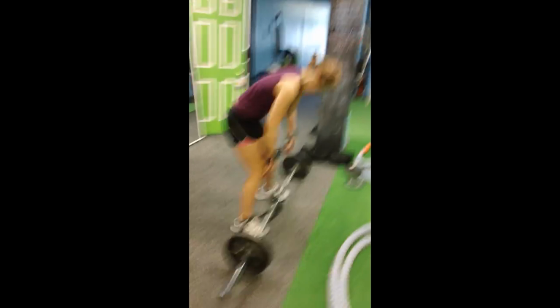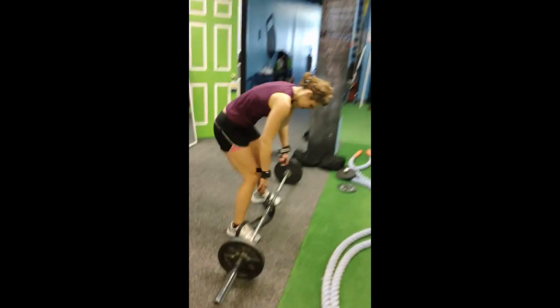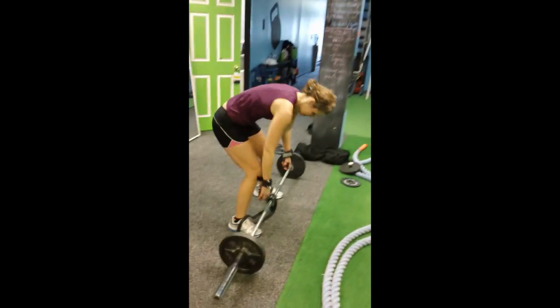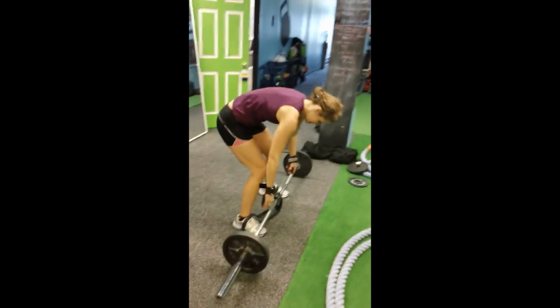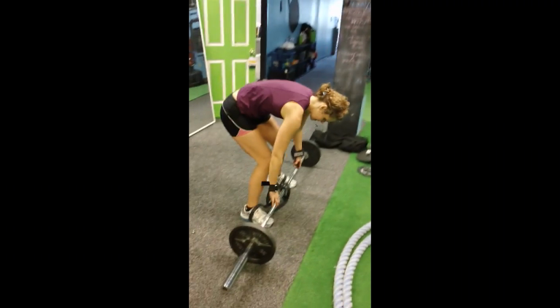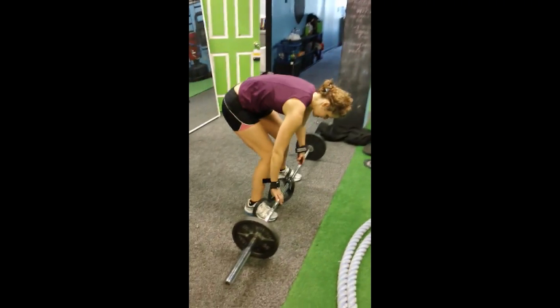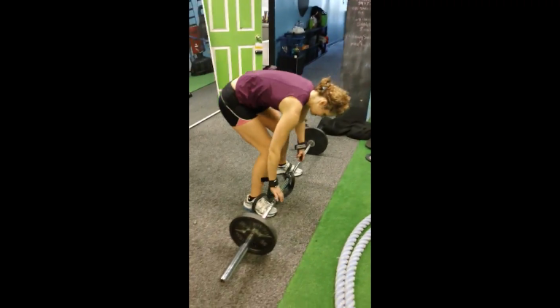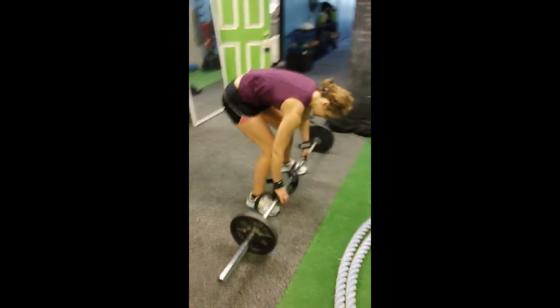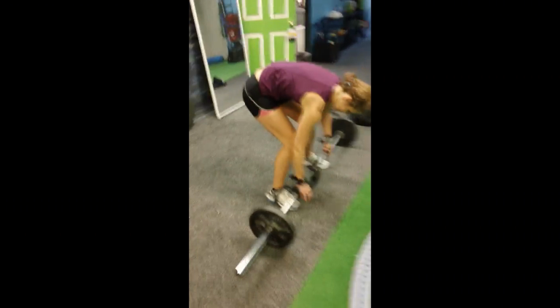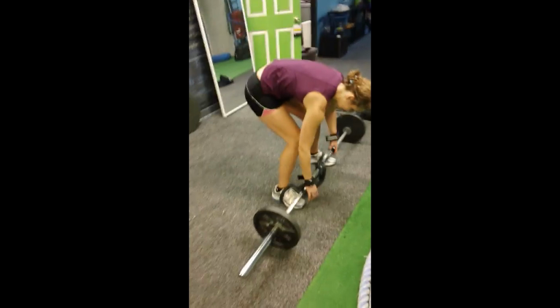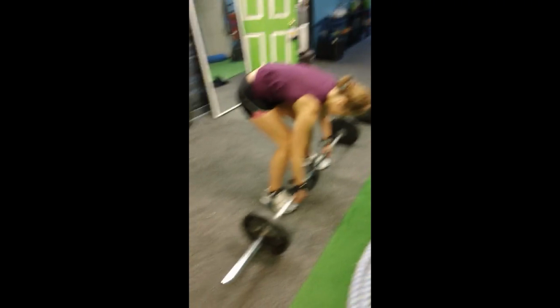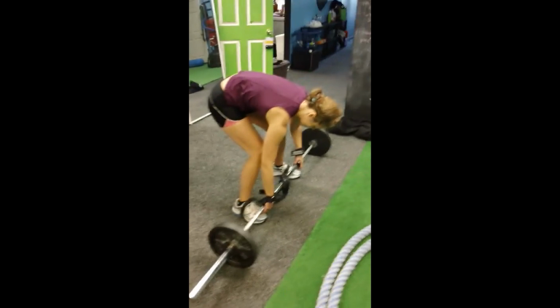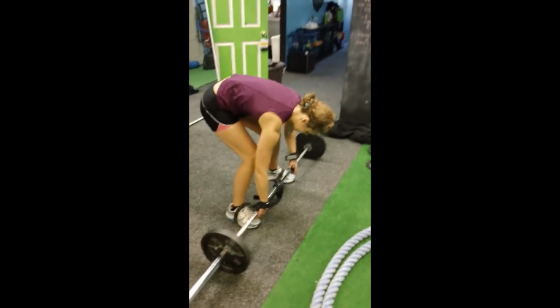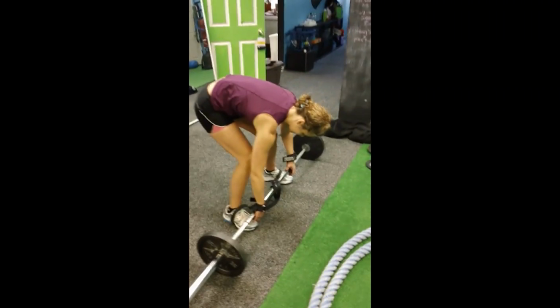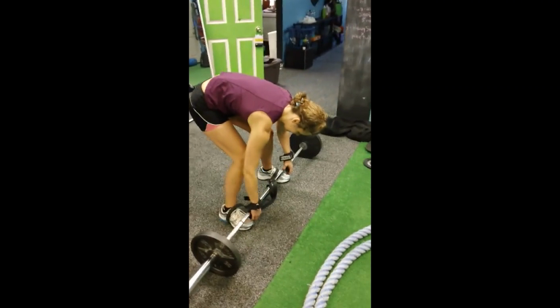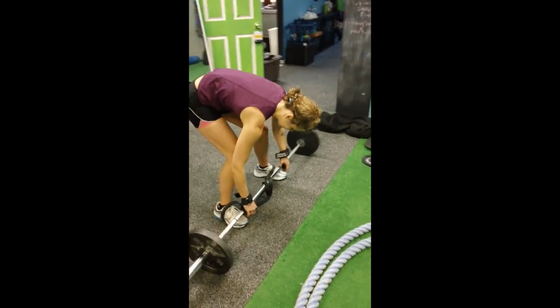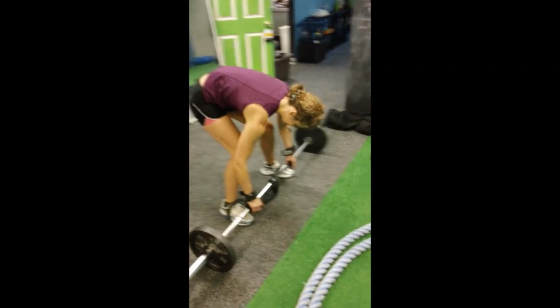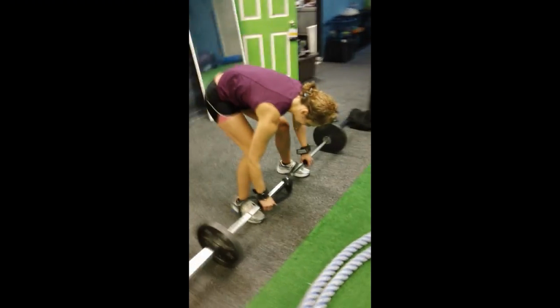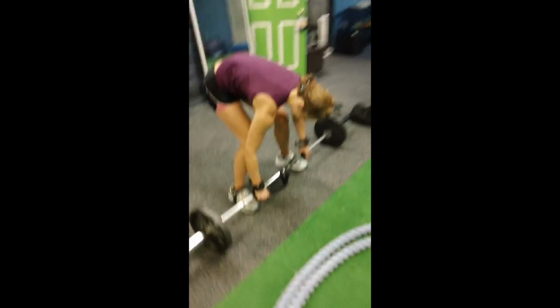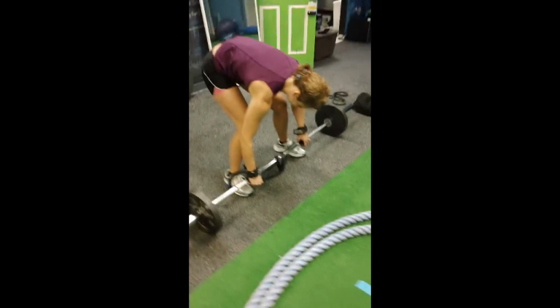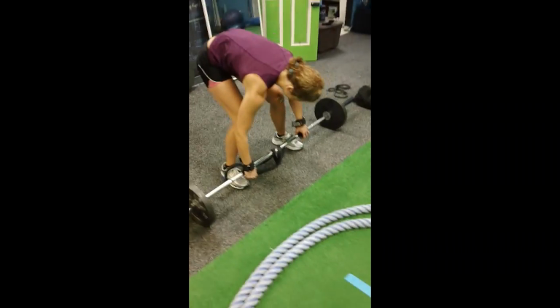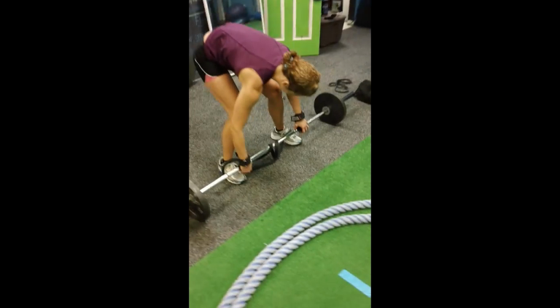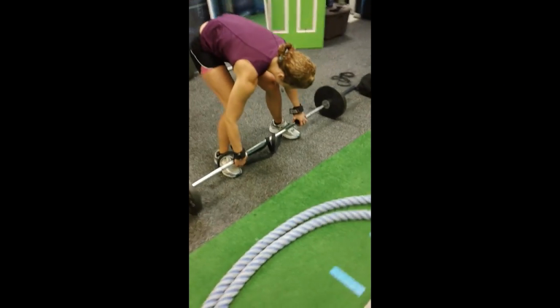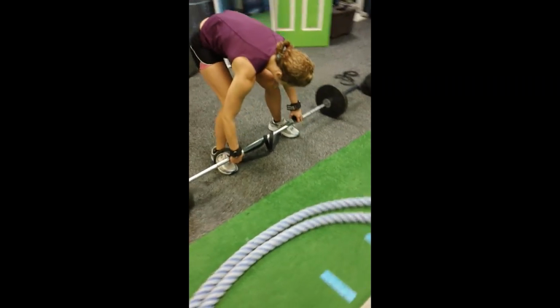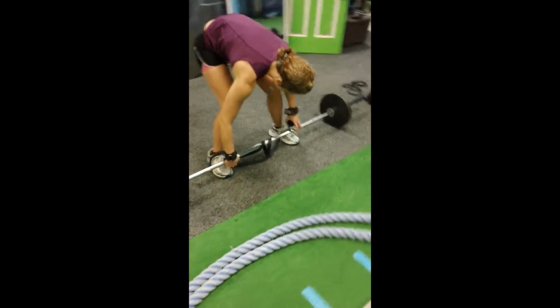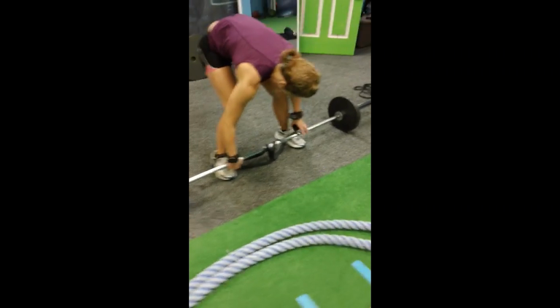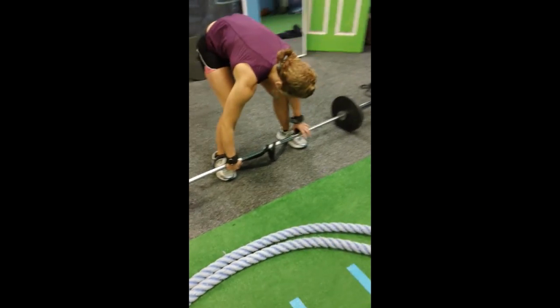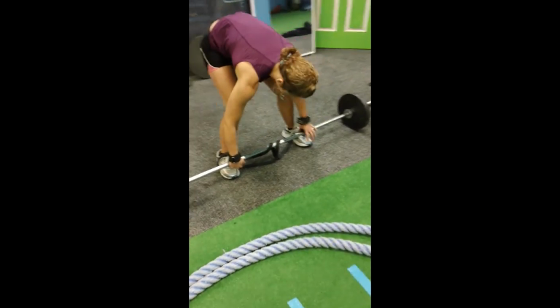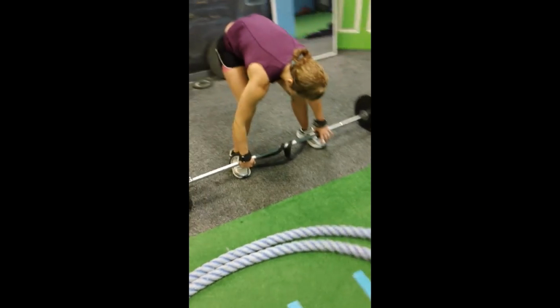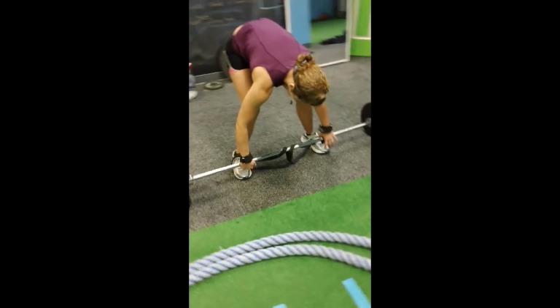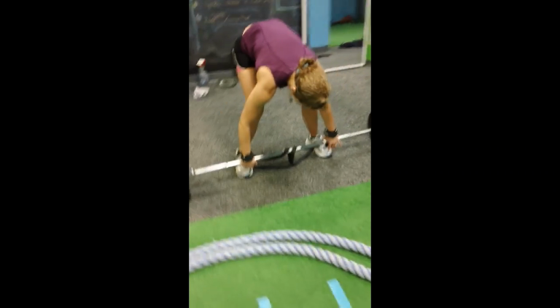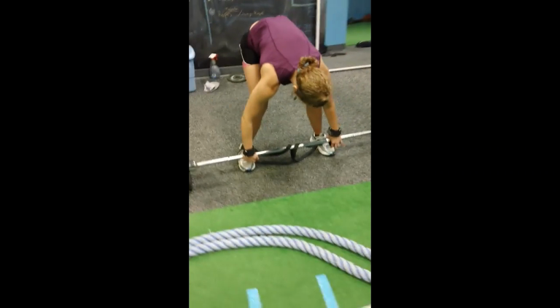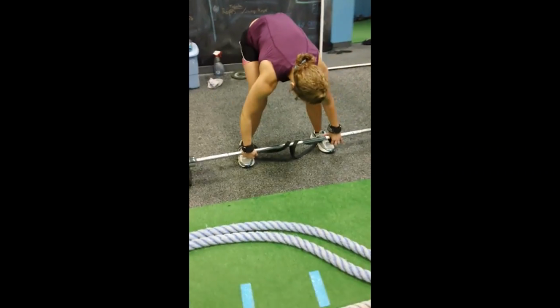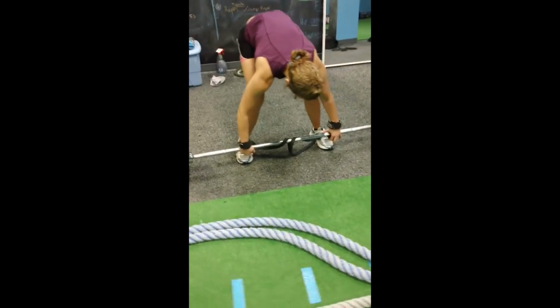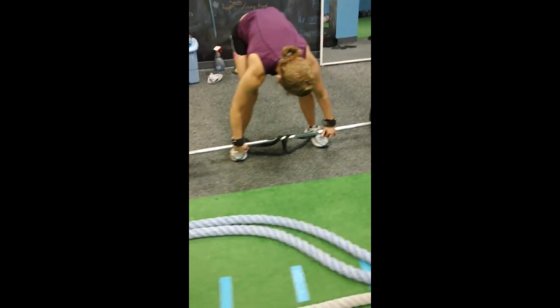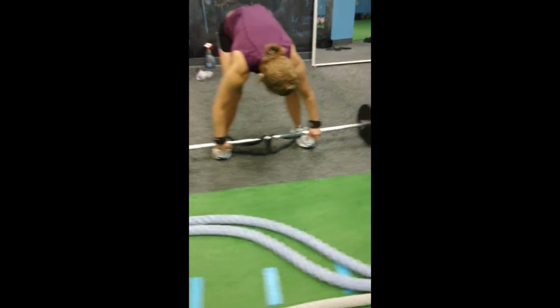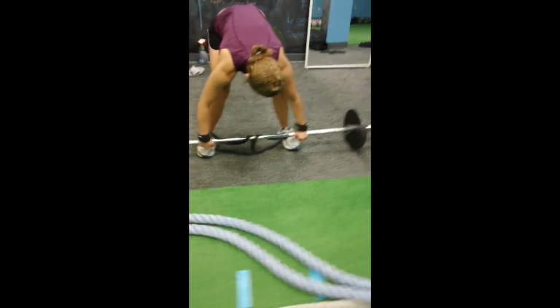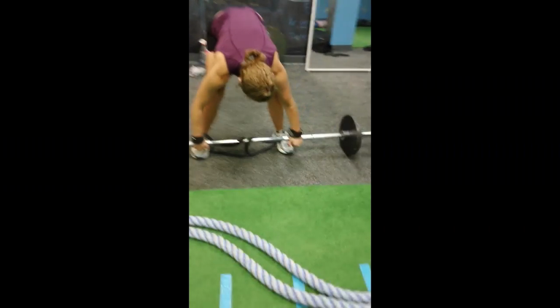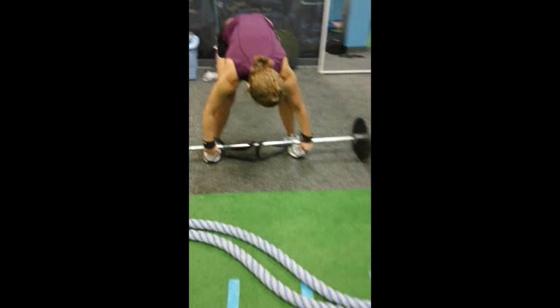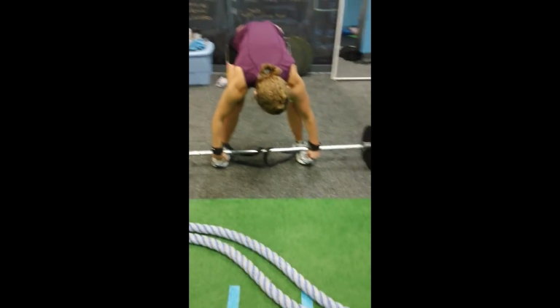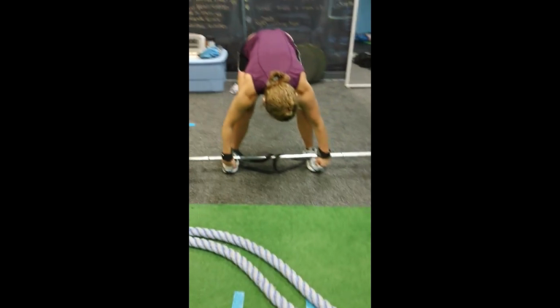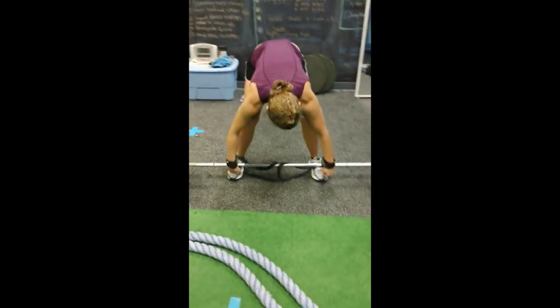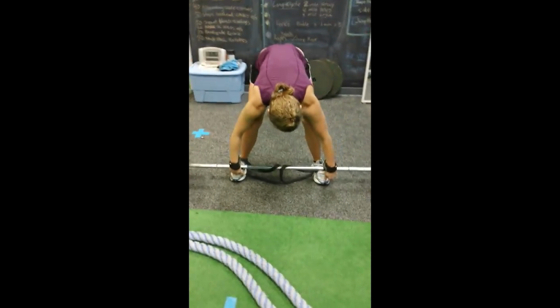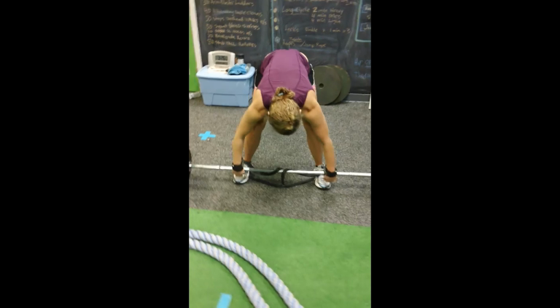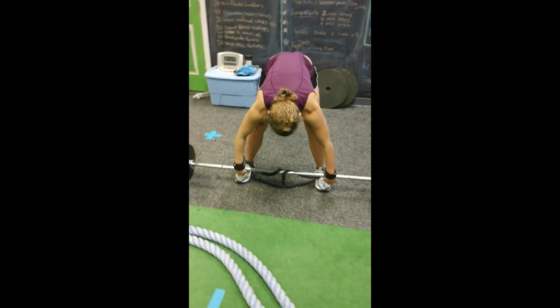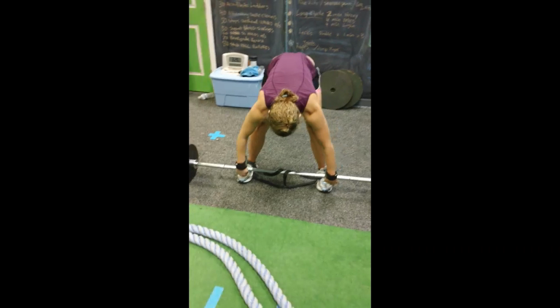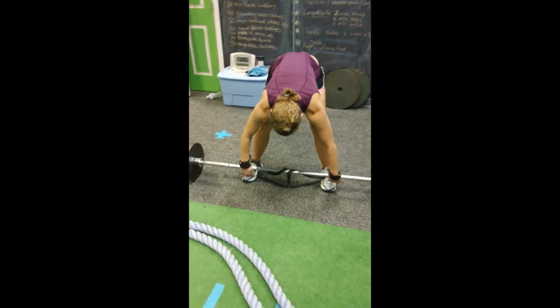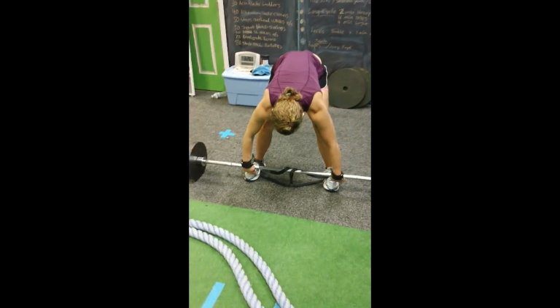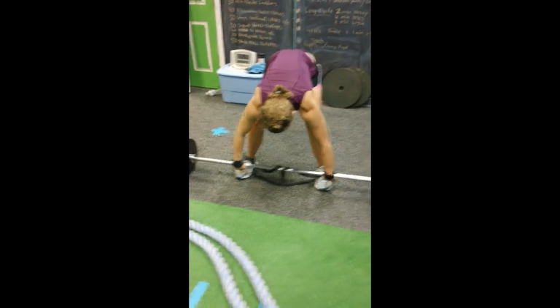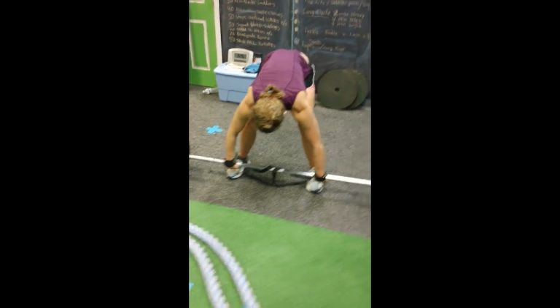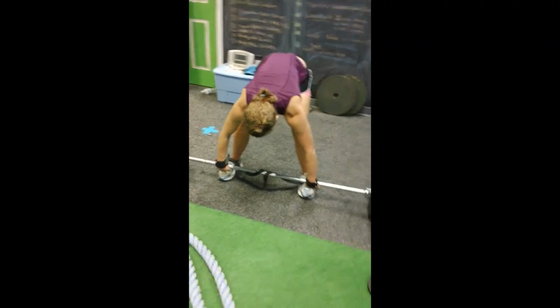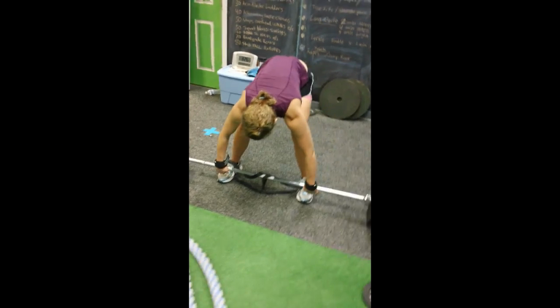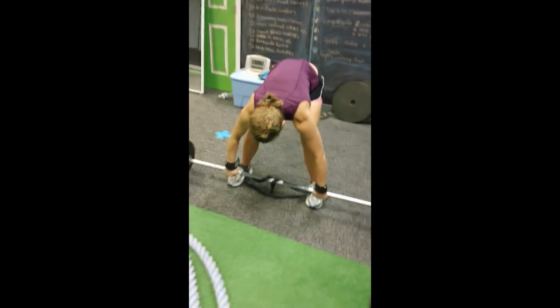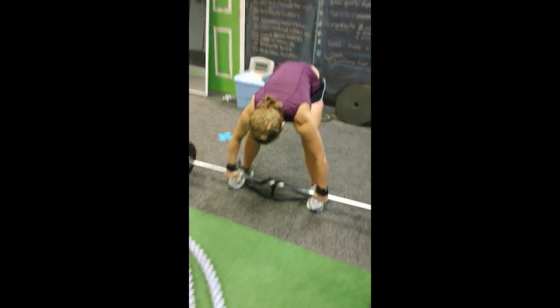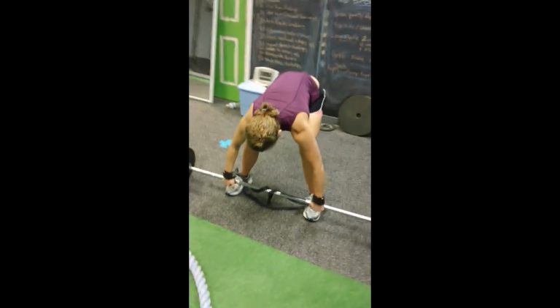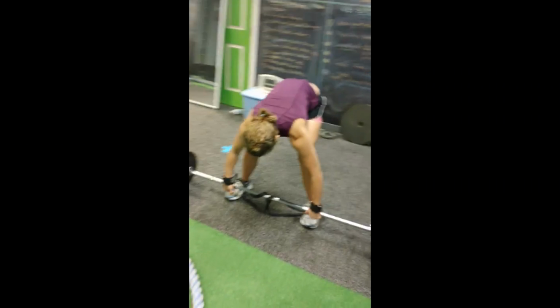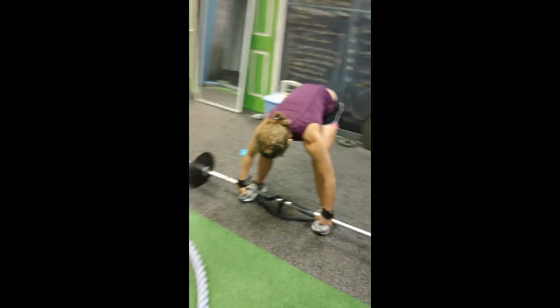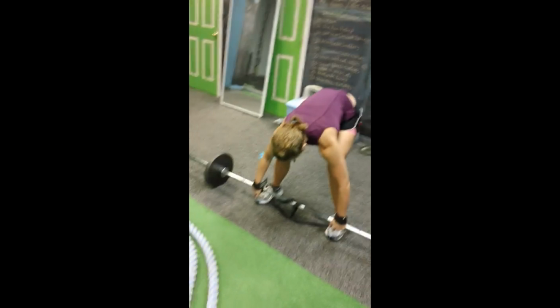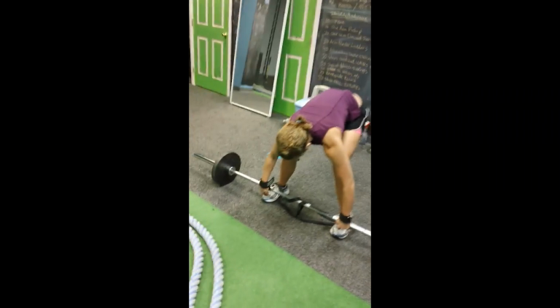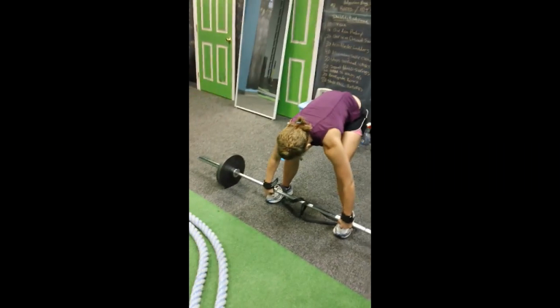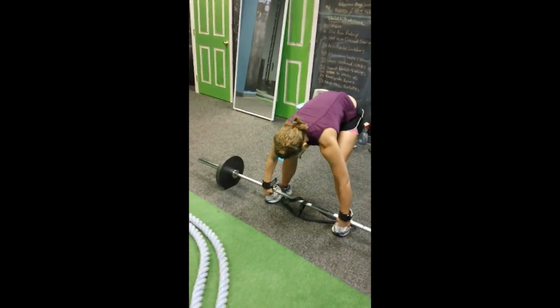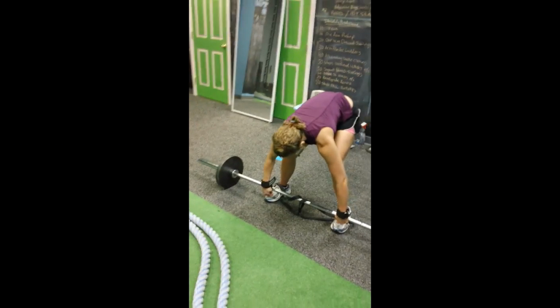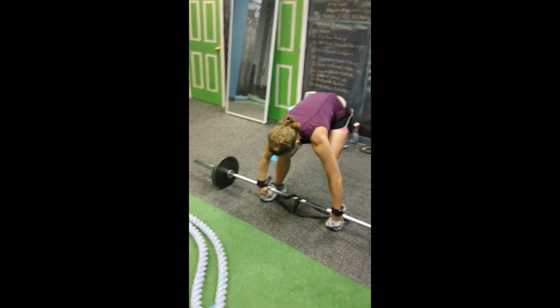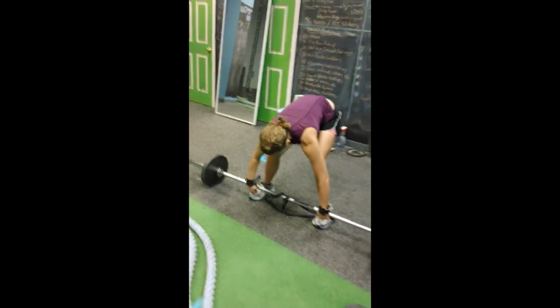So we have banded stiff leg deadlifts — KD with the one-inch strength band.